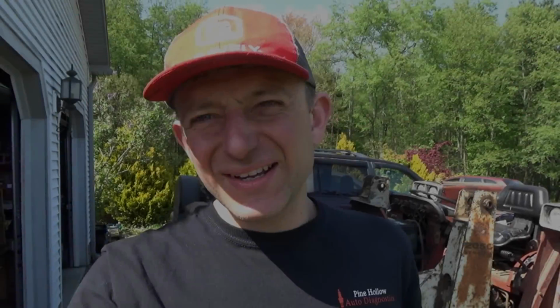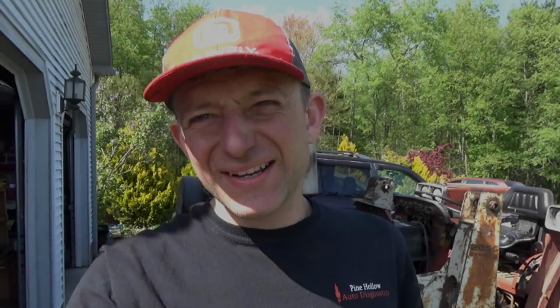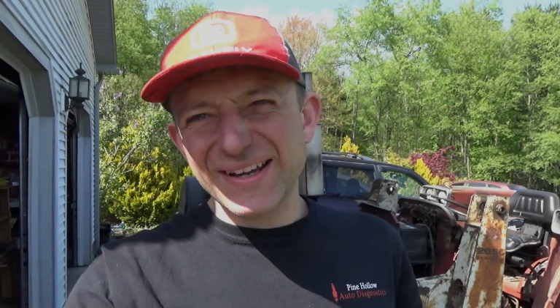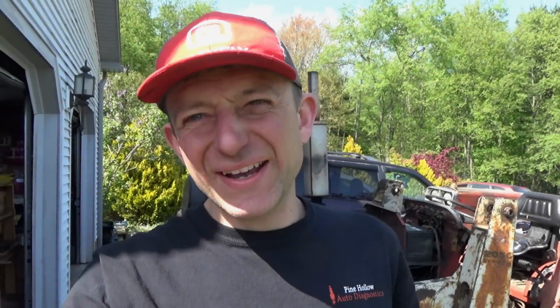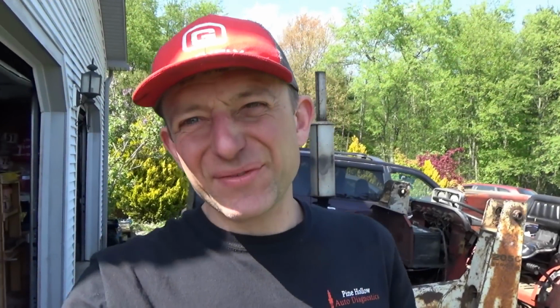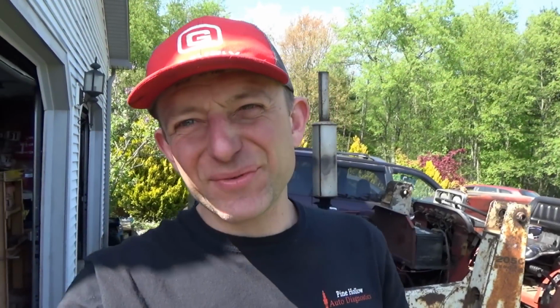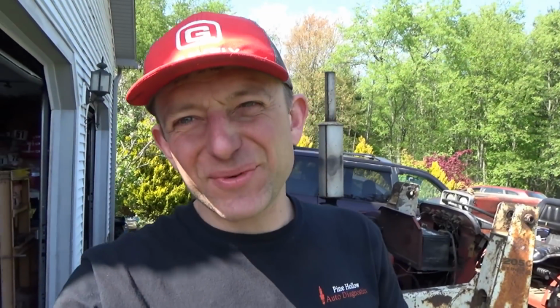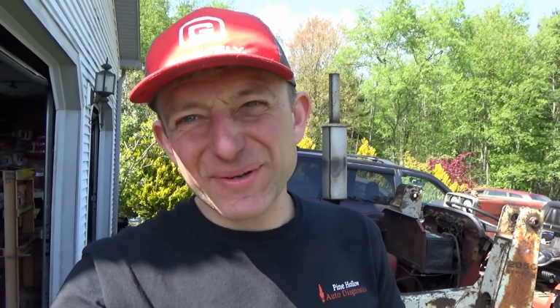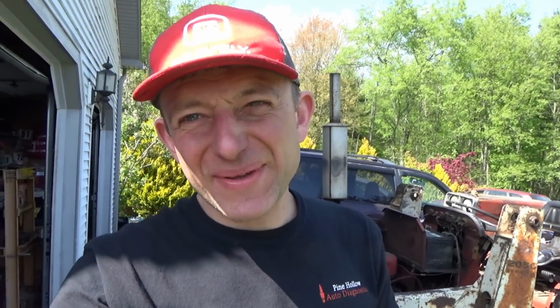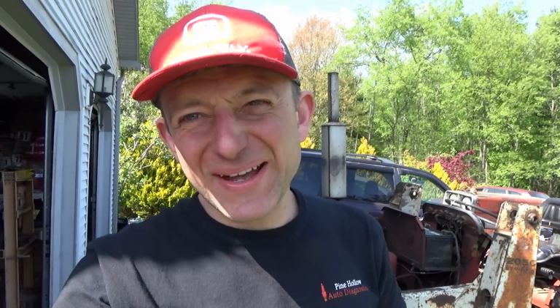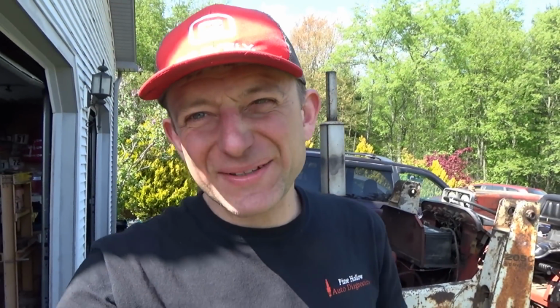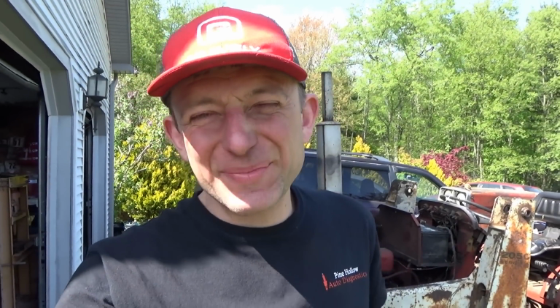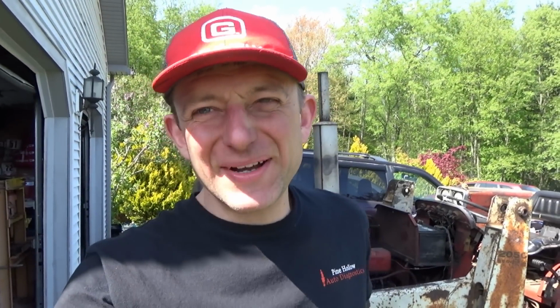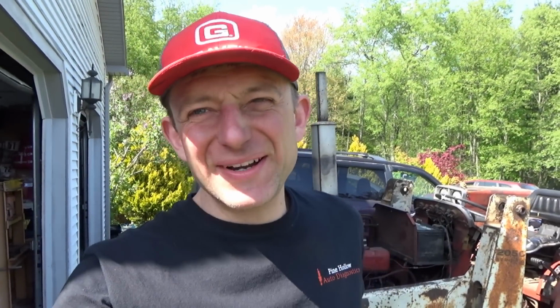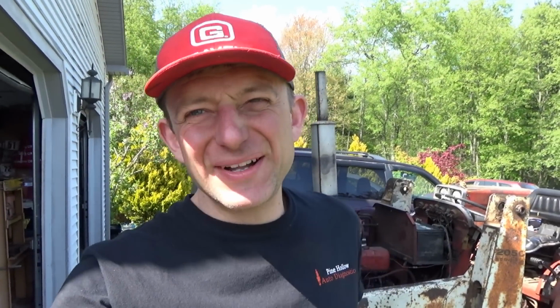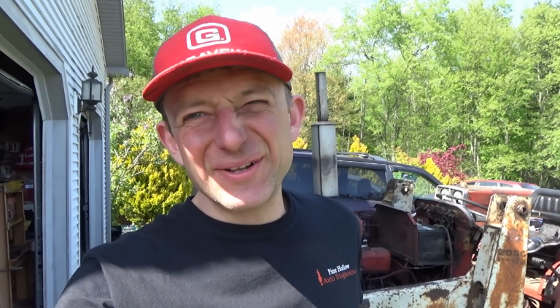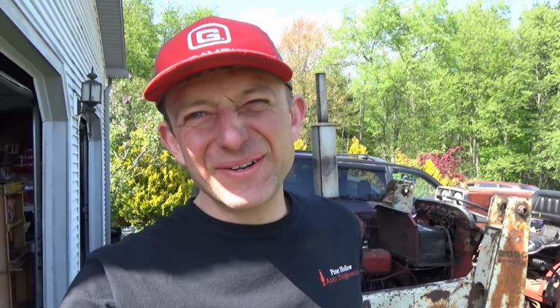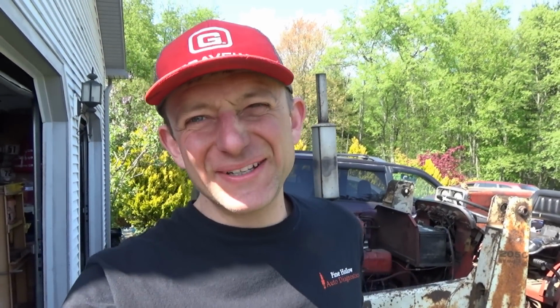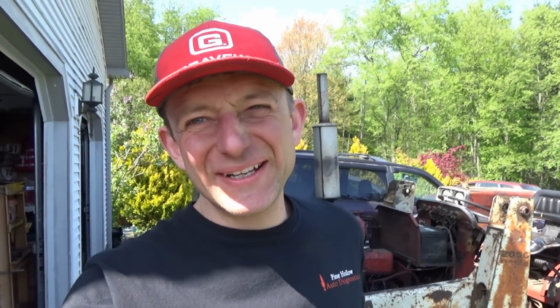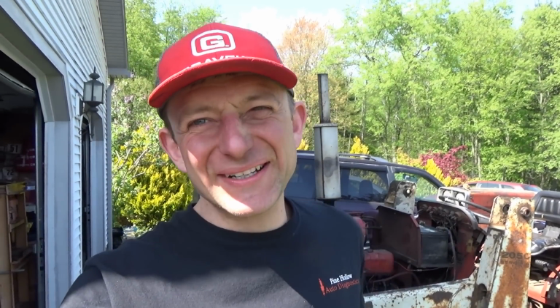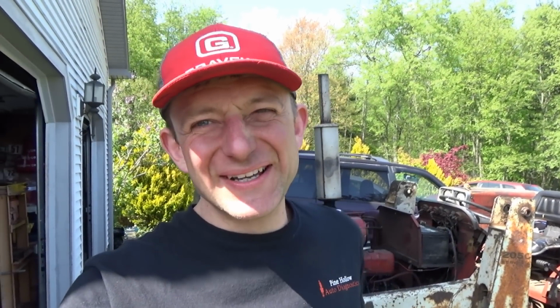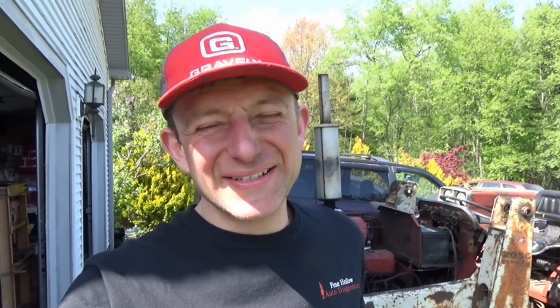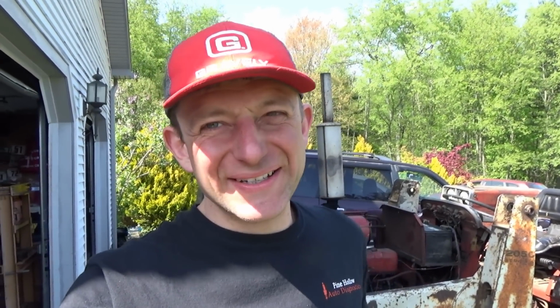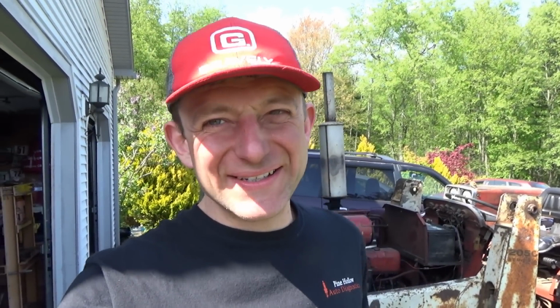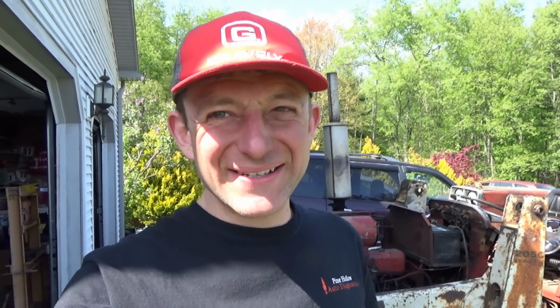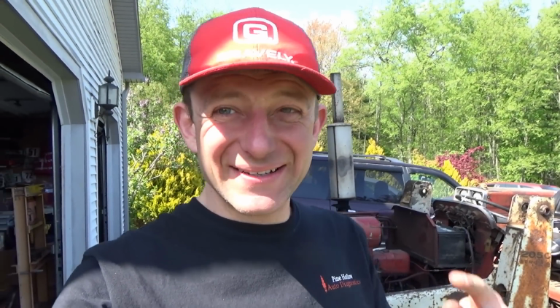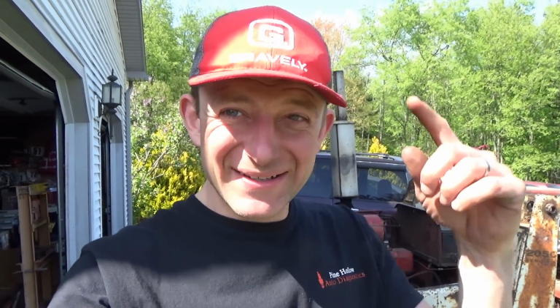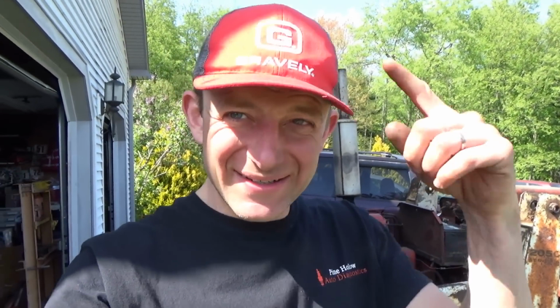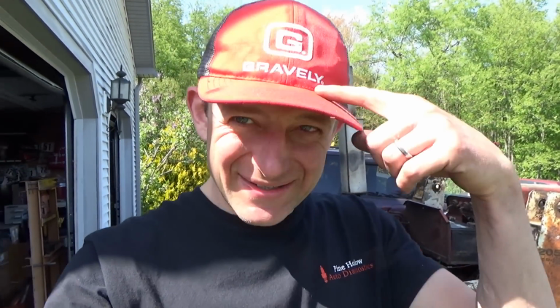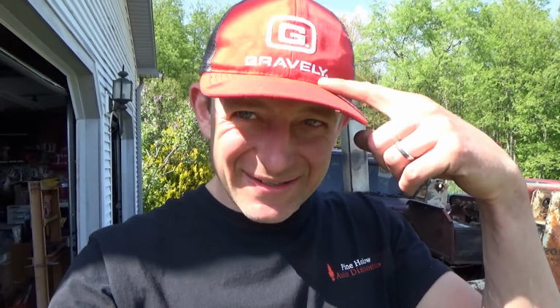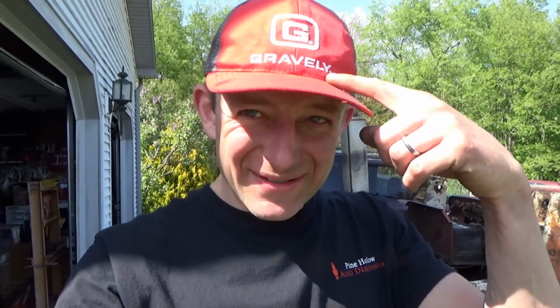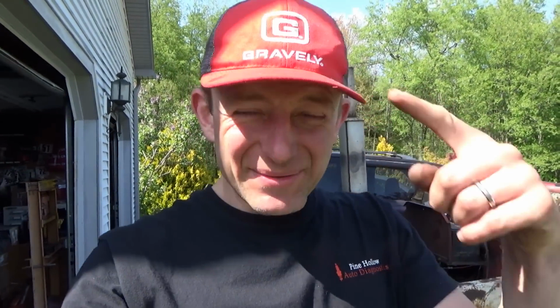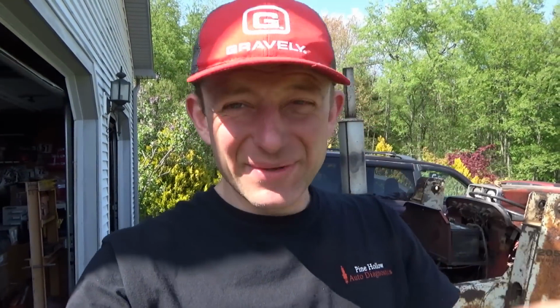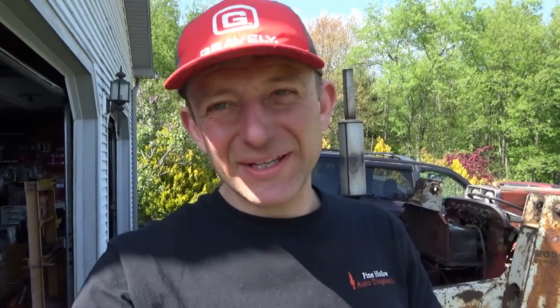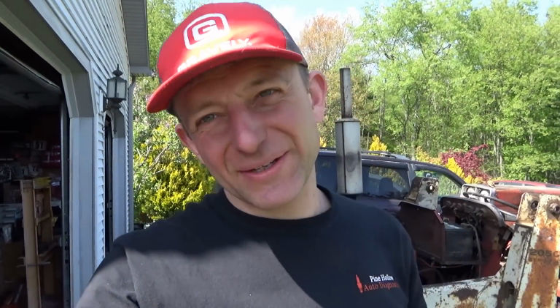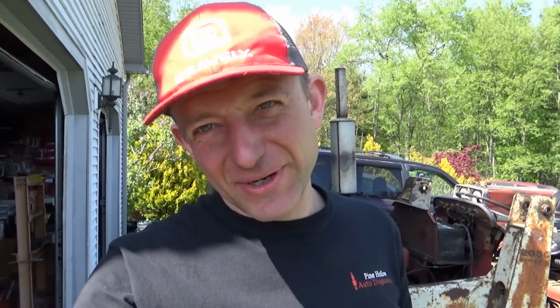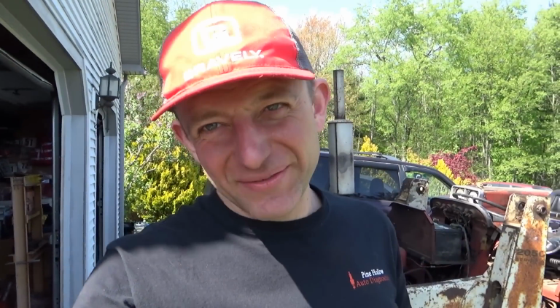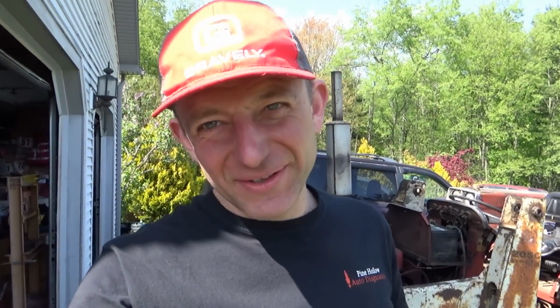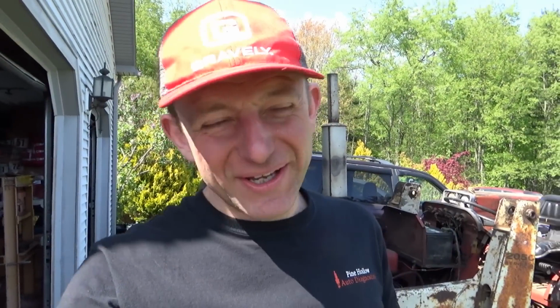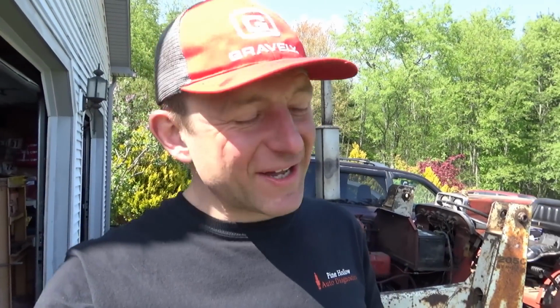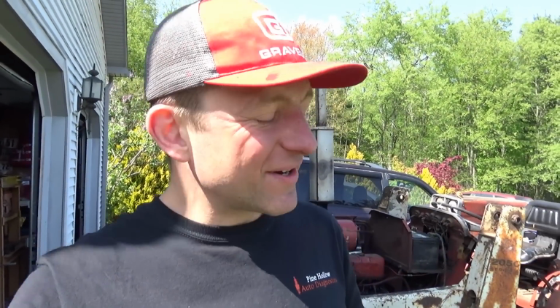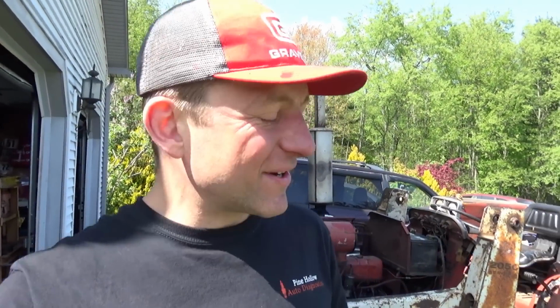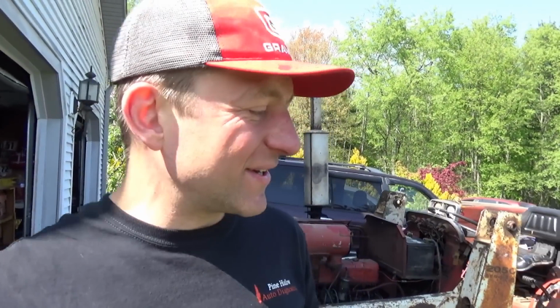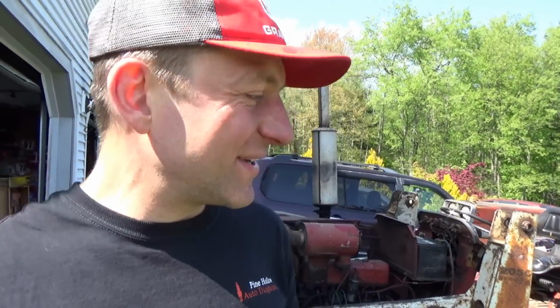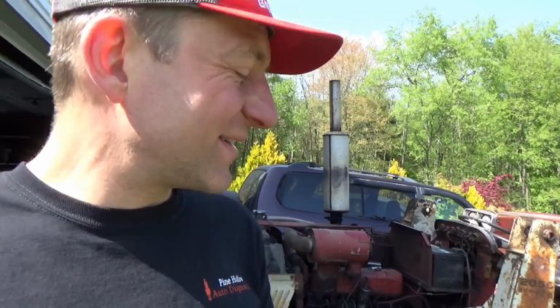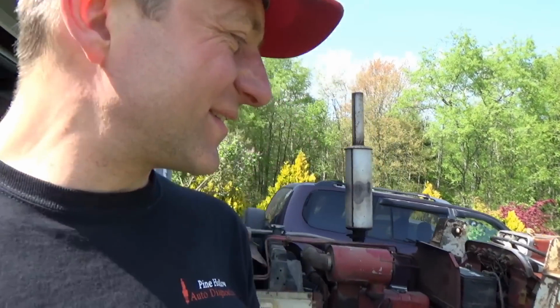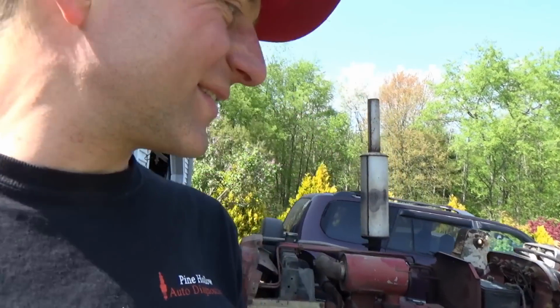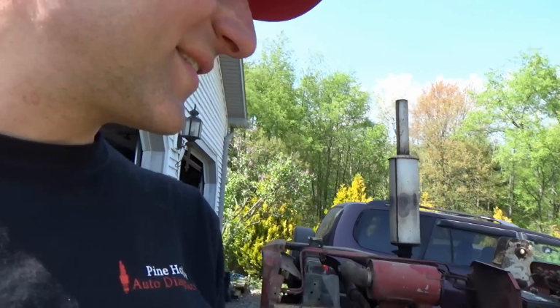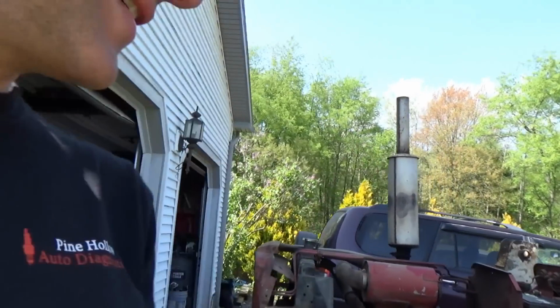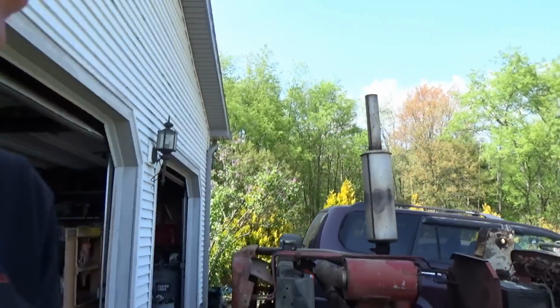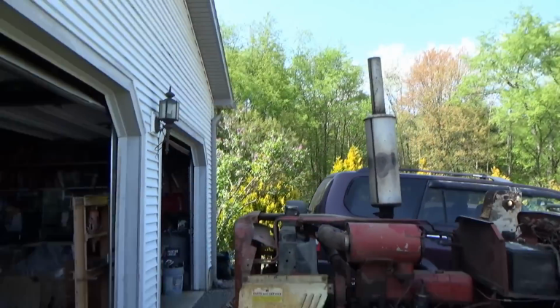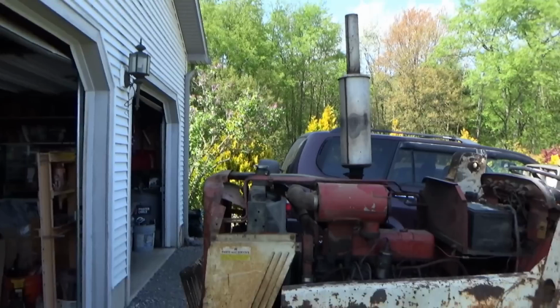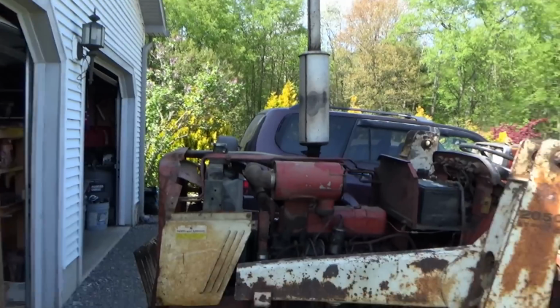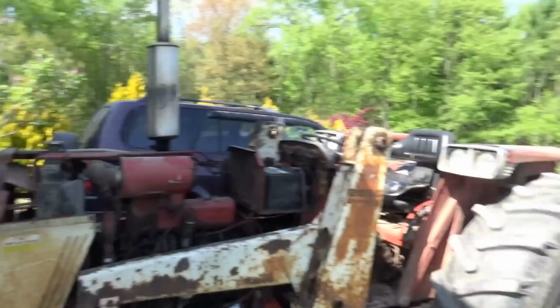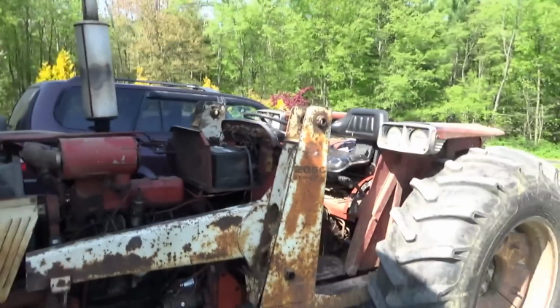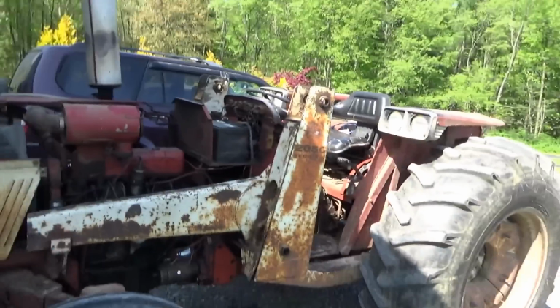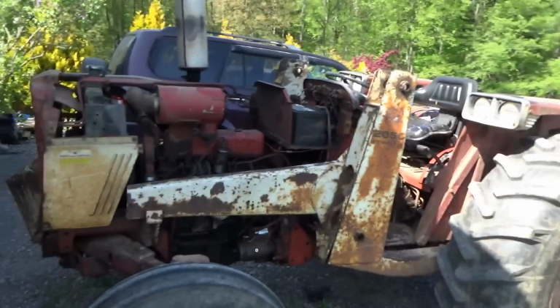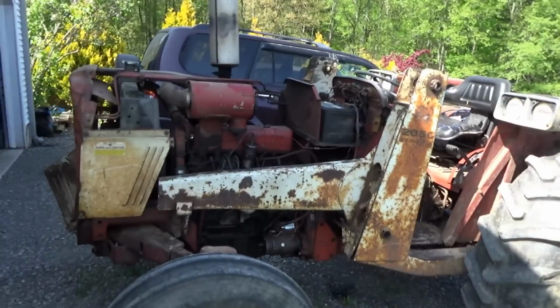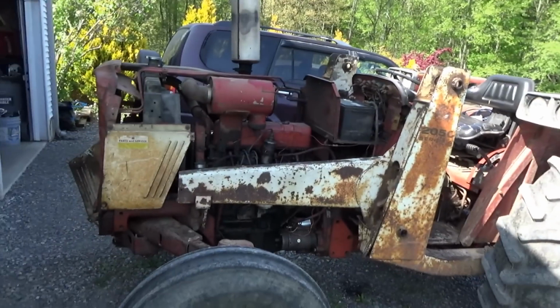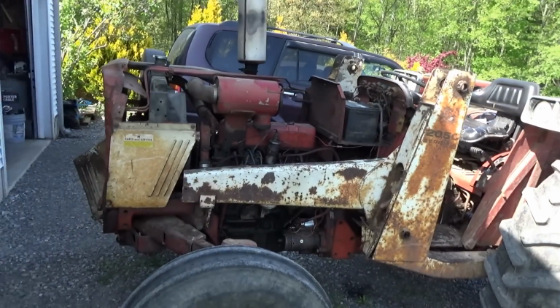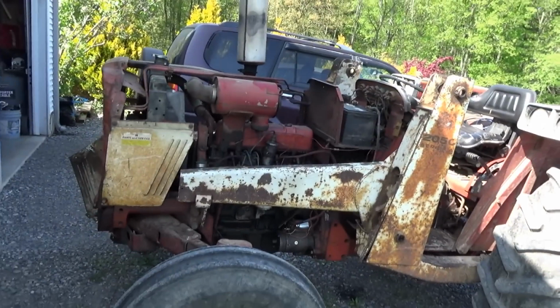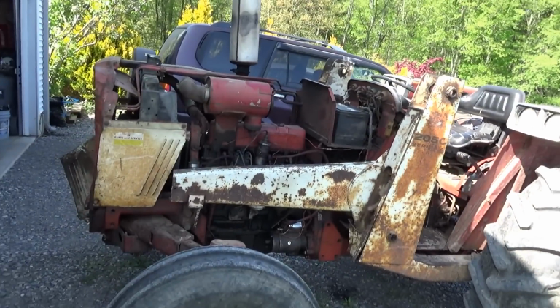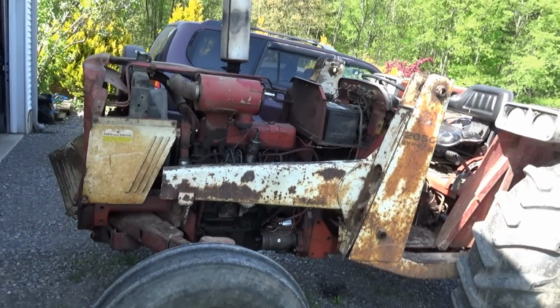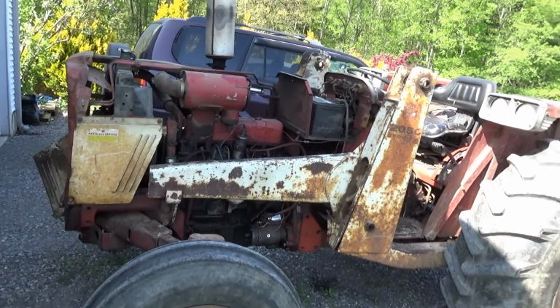Hey everyone, welcome back to Pine Hollow Auto Diagnostics. We've got the Gravely hat on, working on some farm equipment today.